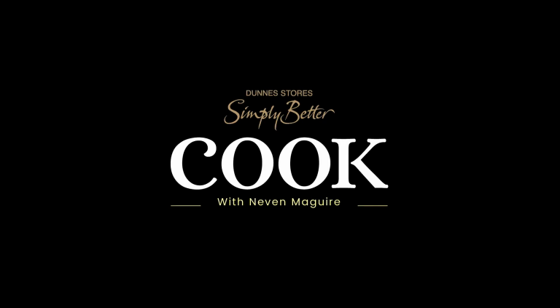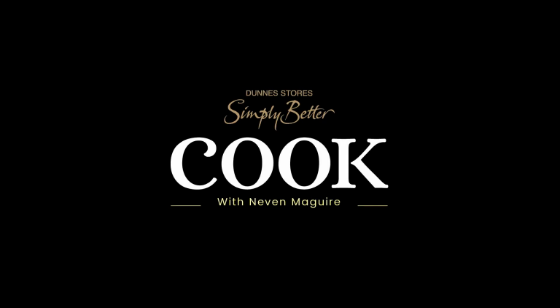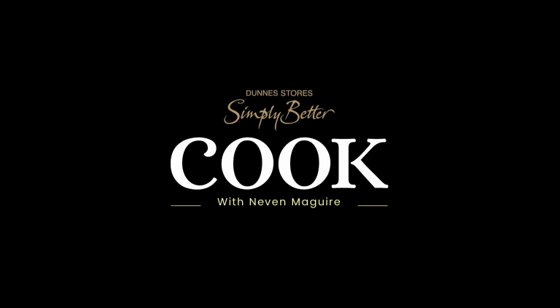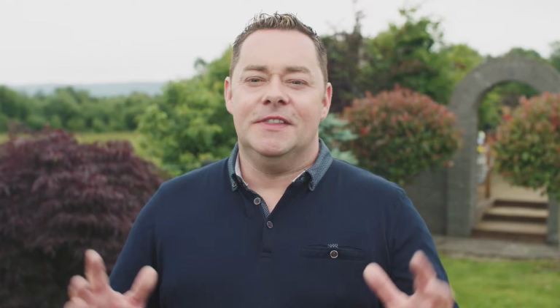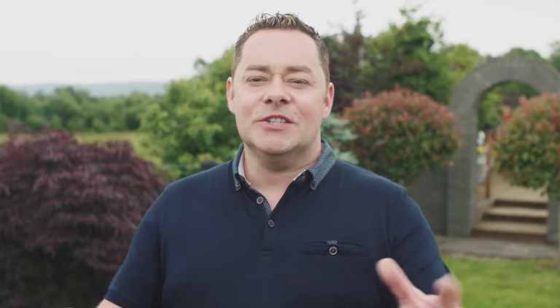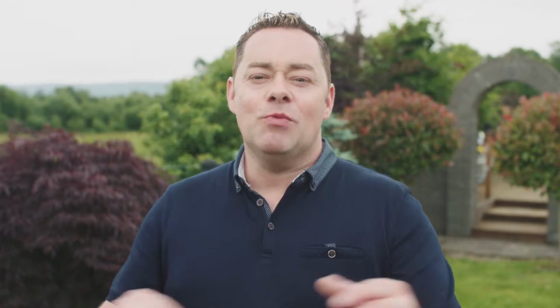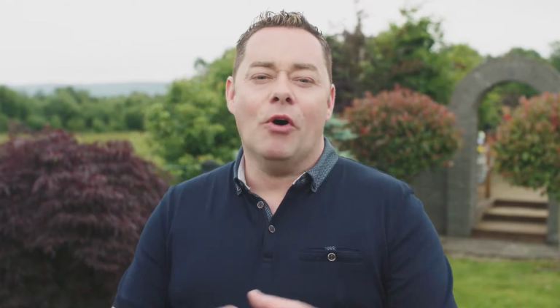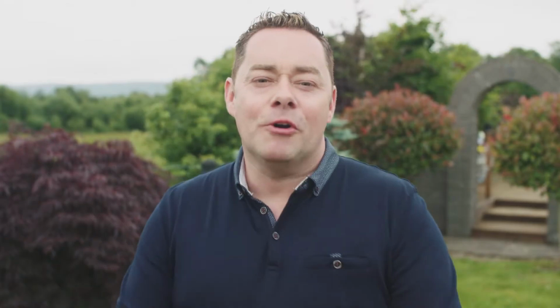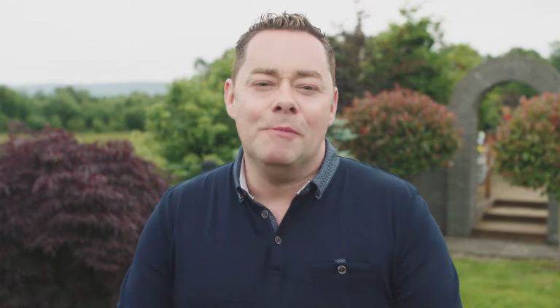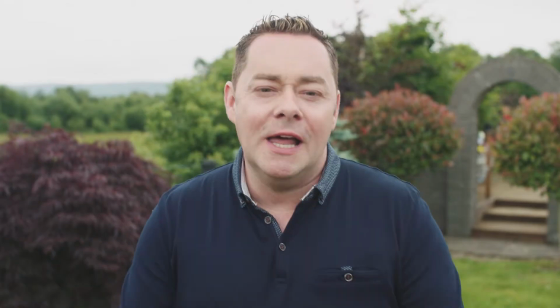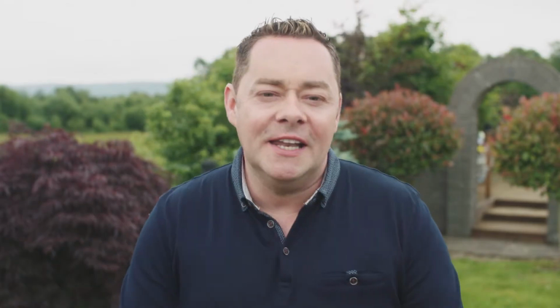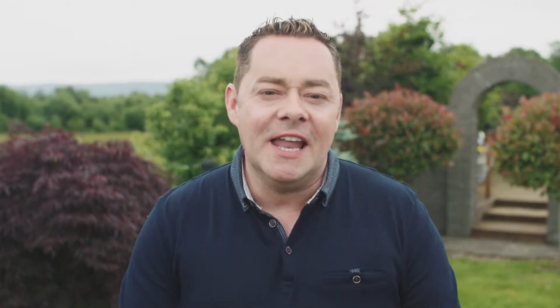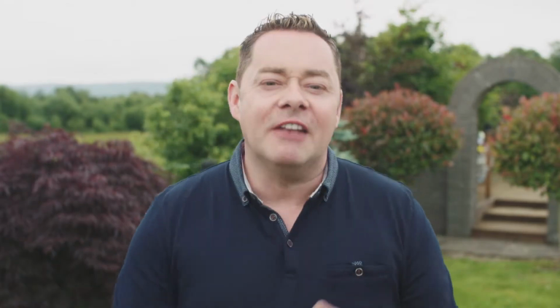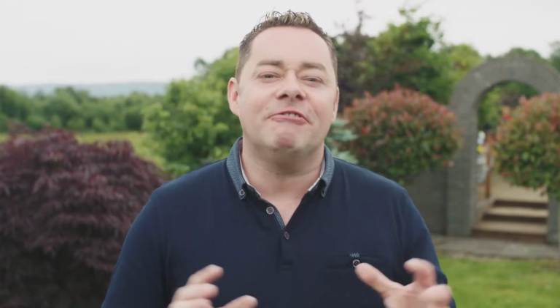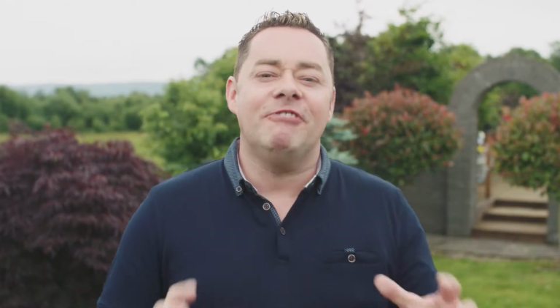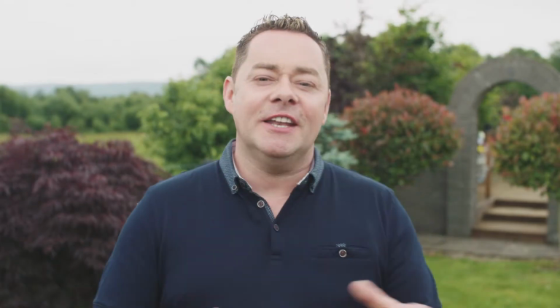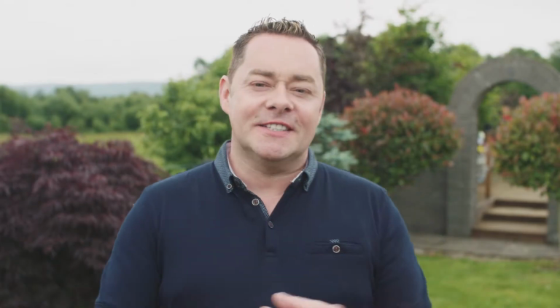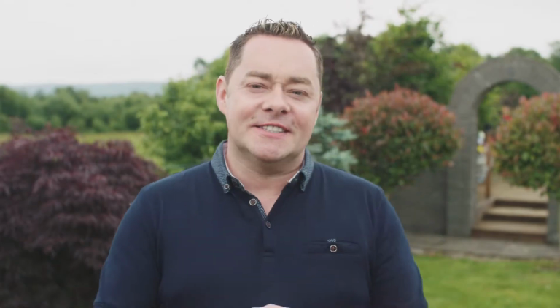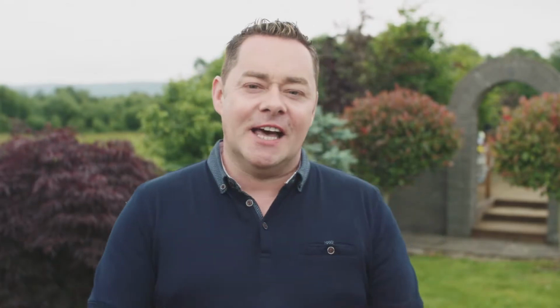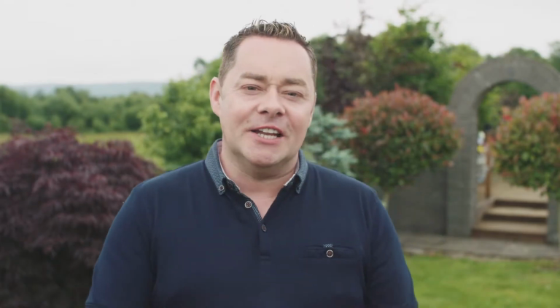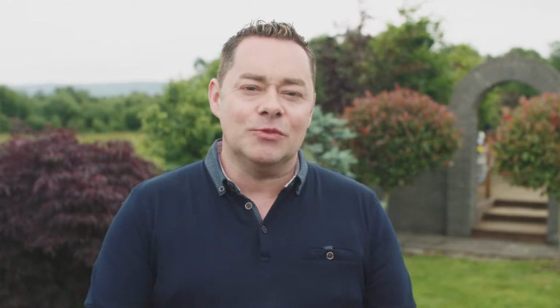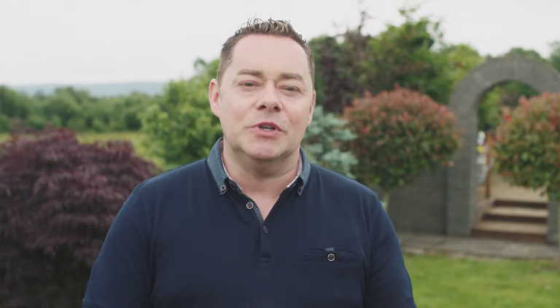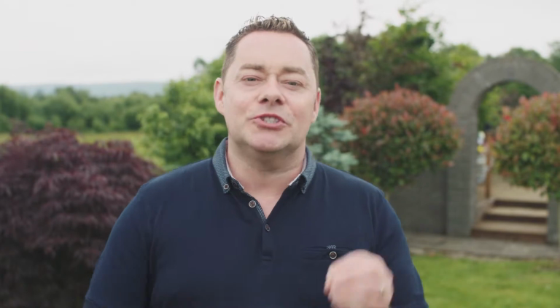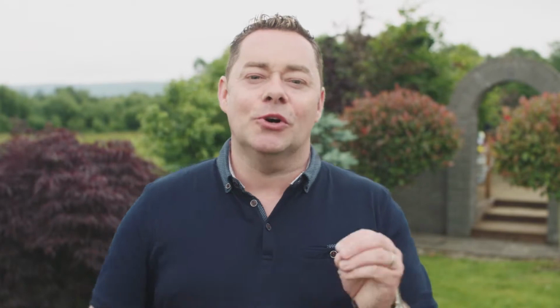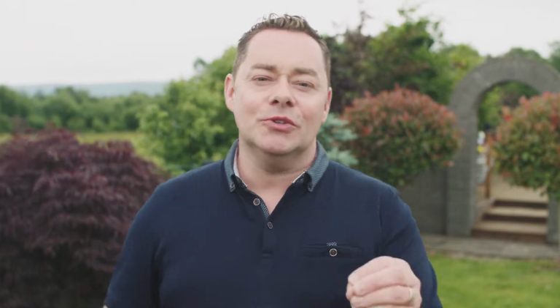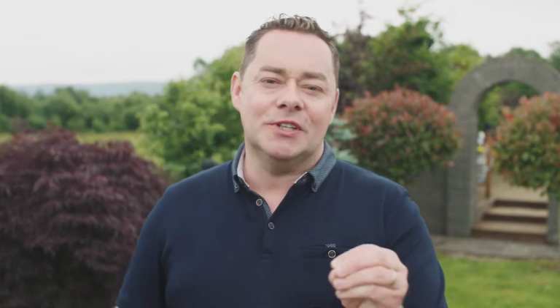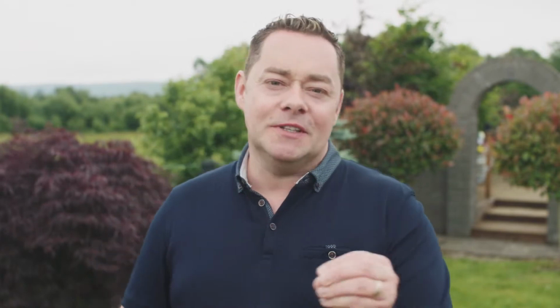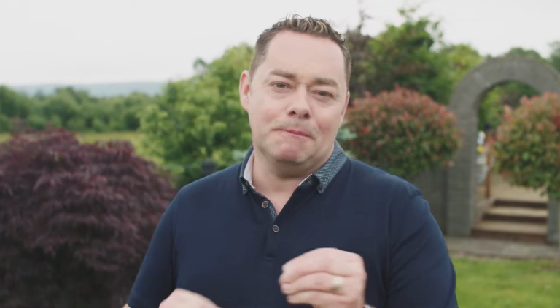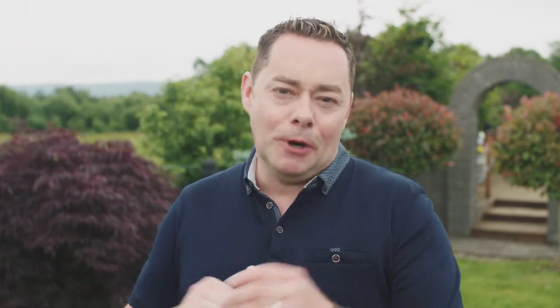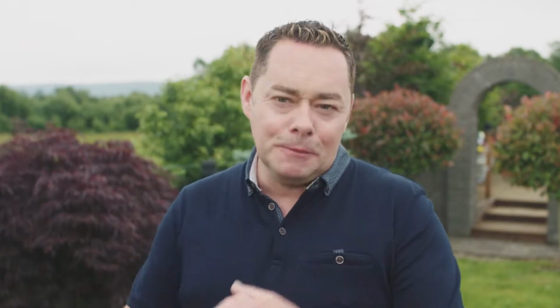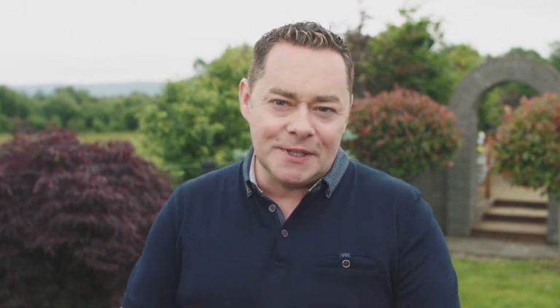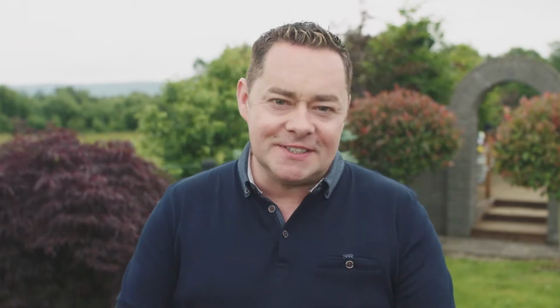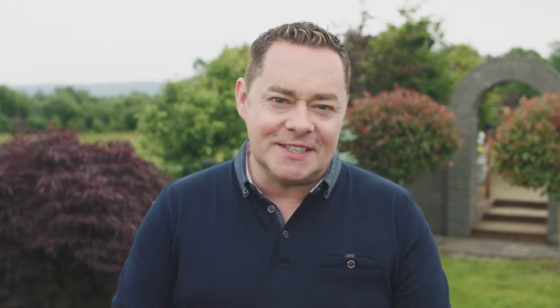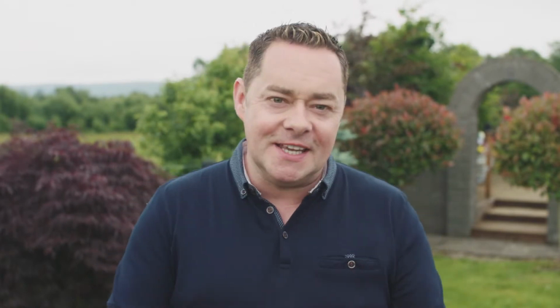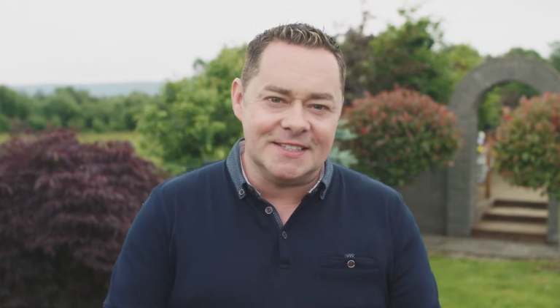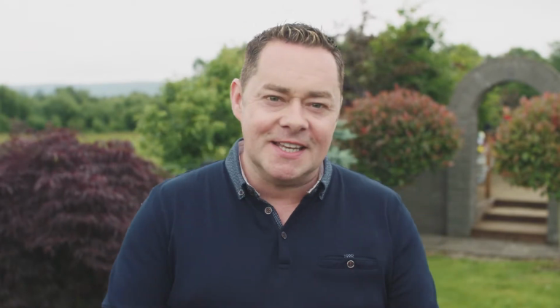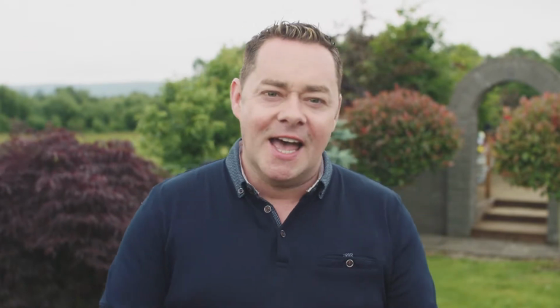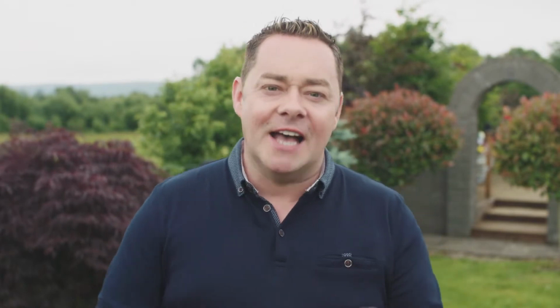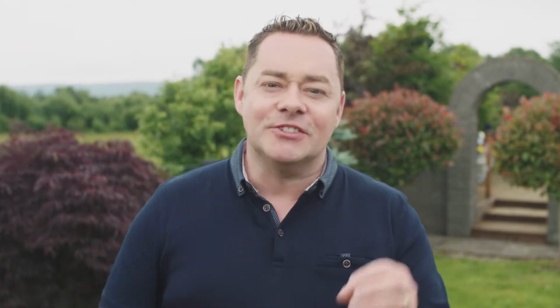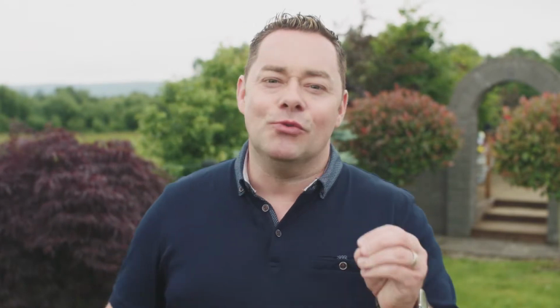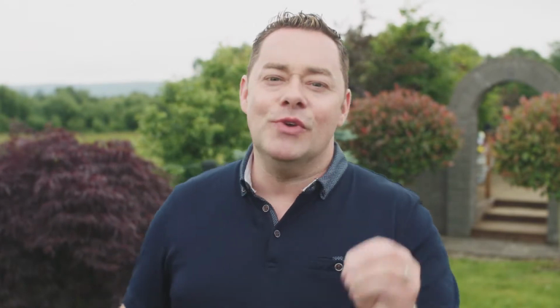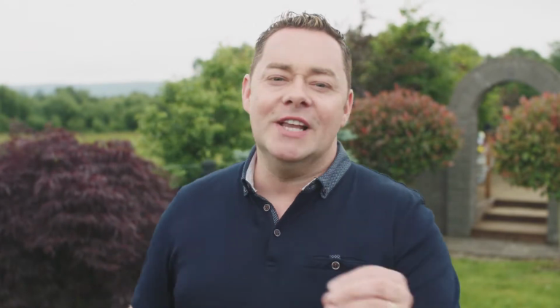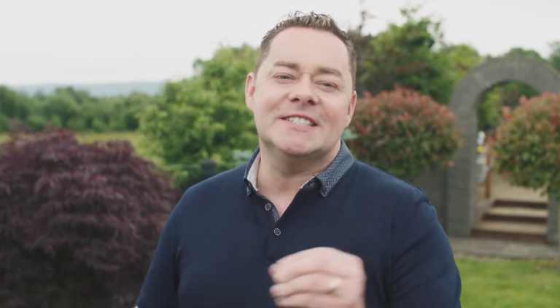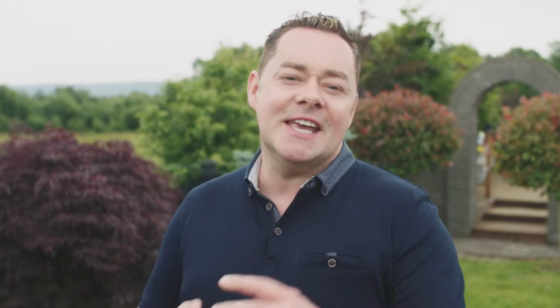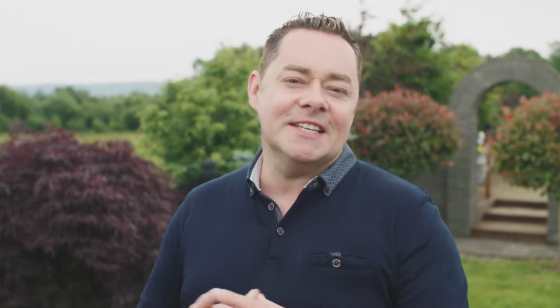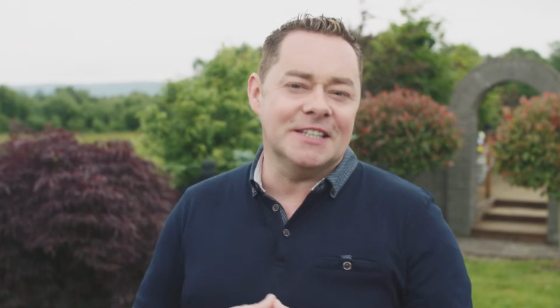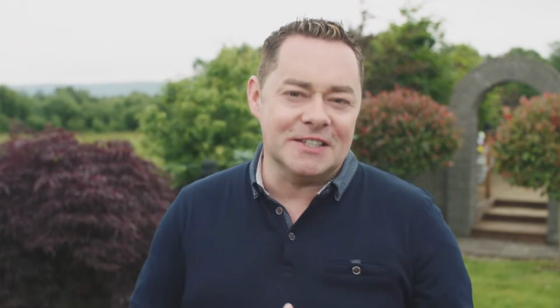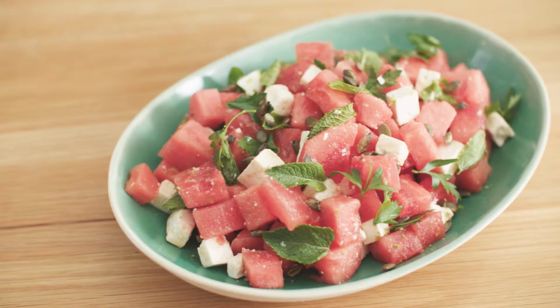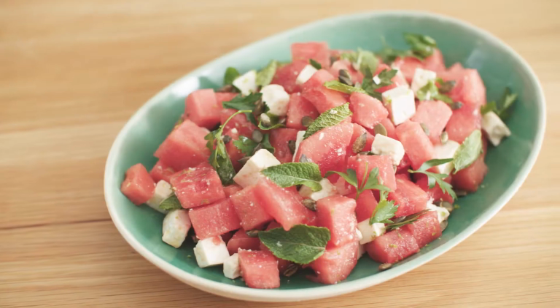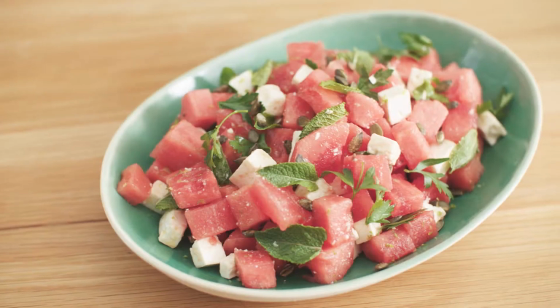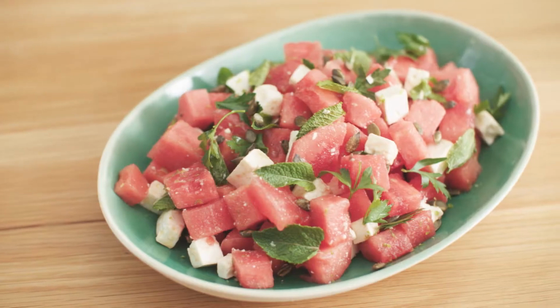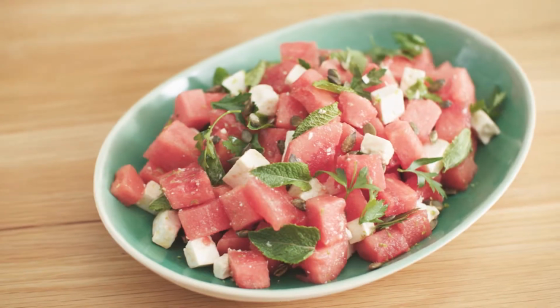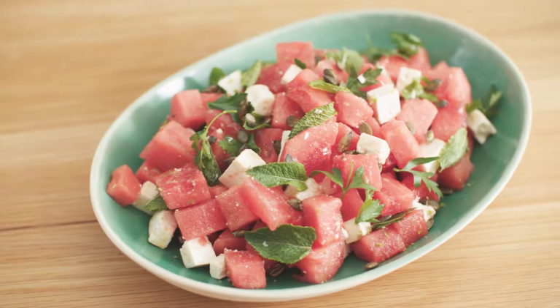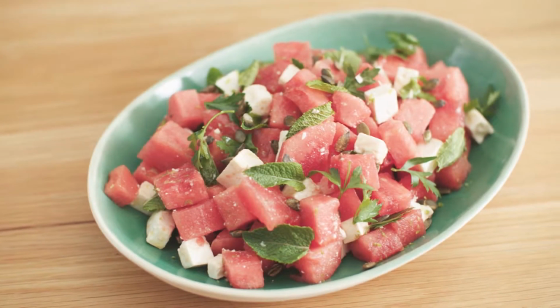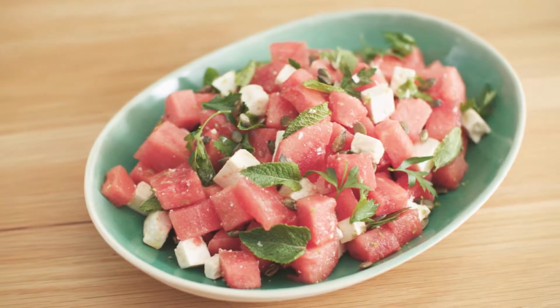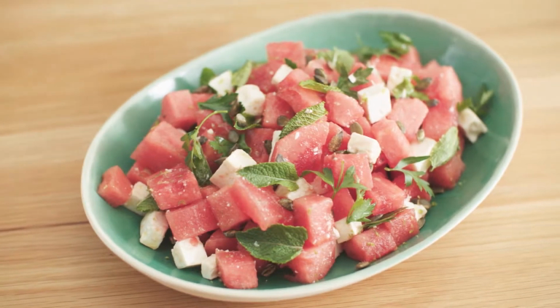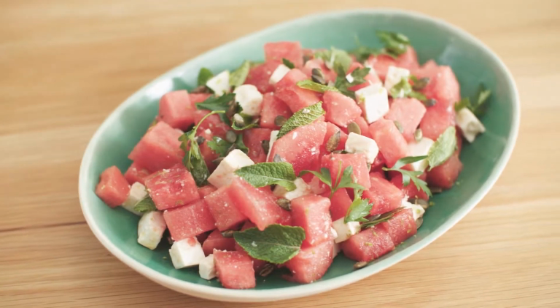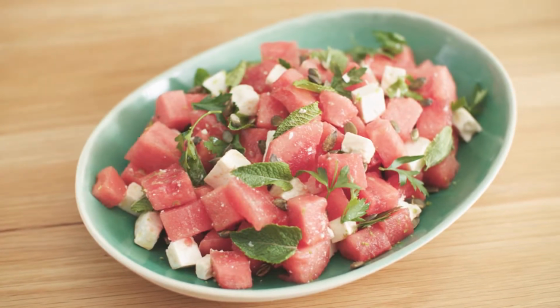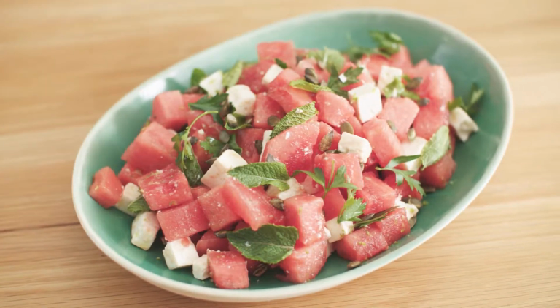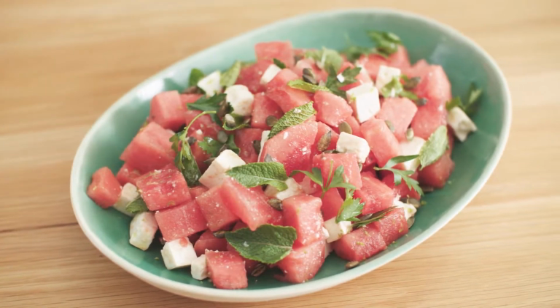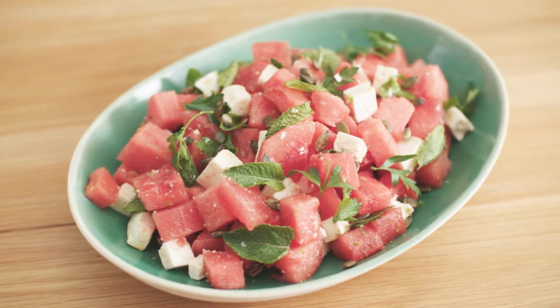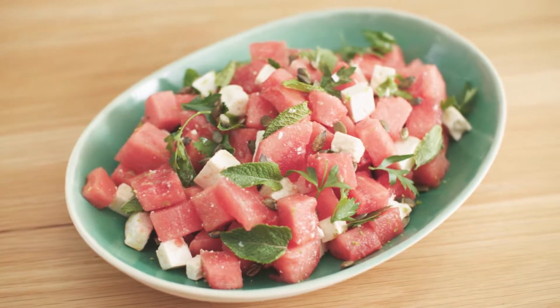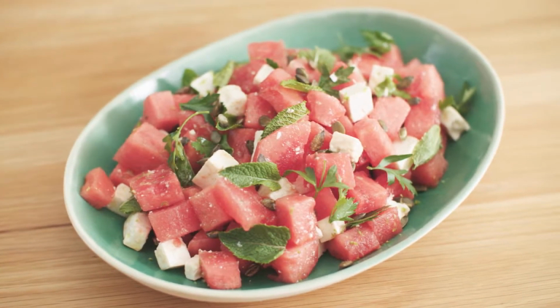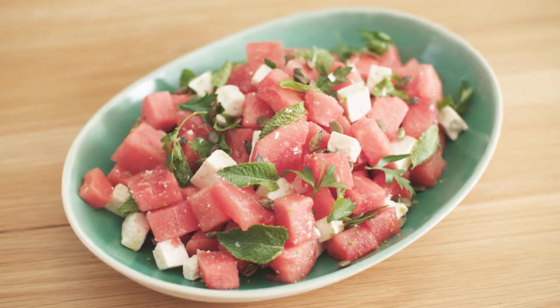This watermelon and feta salad with toasted pumpkin seeds has a real taste of the summer and is light and refreshing.